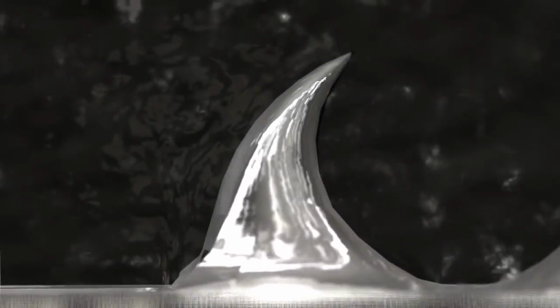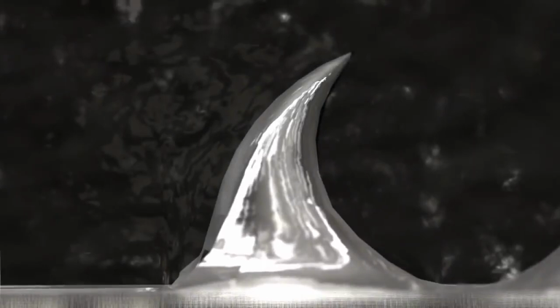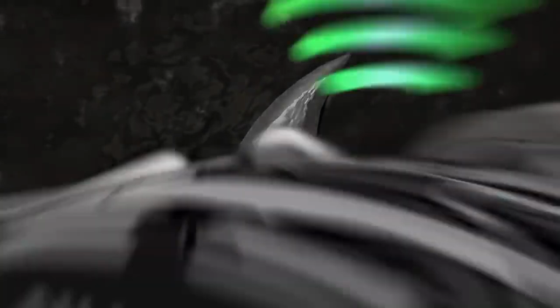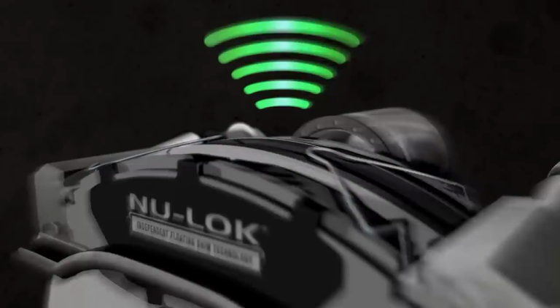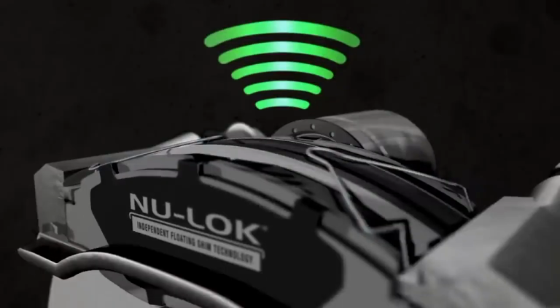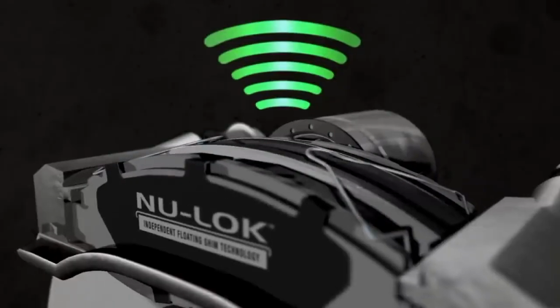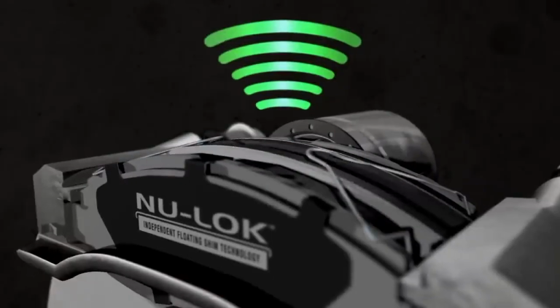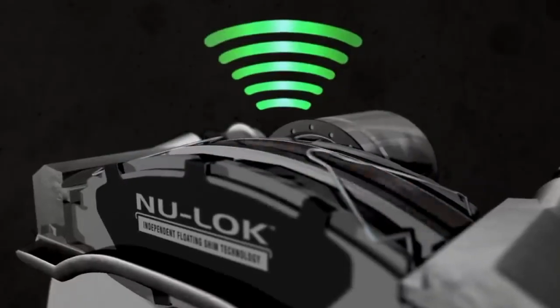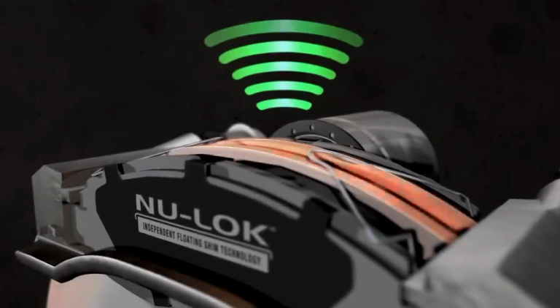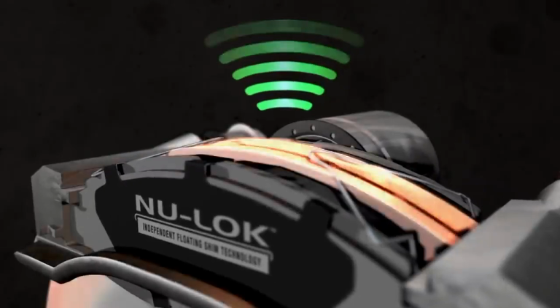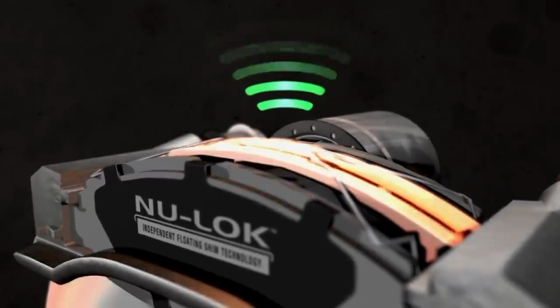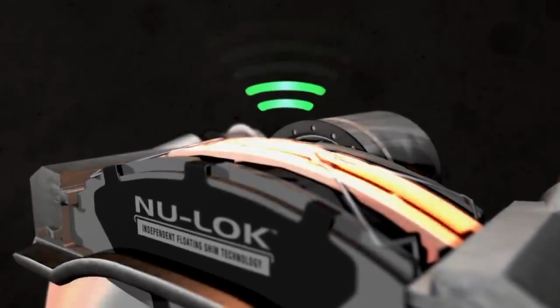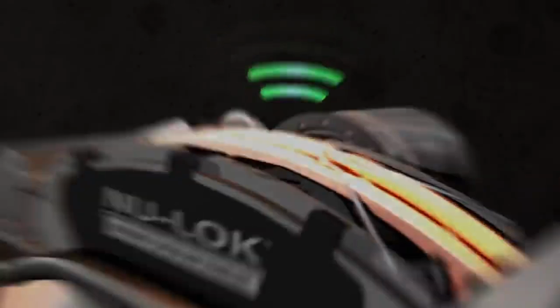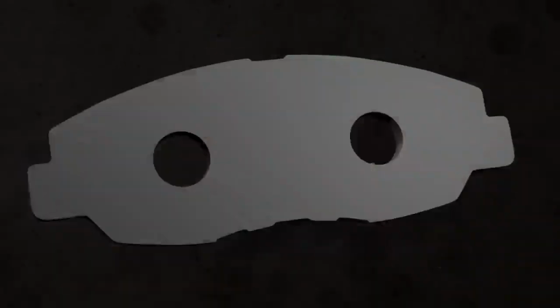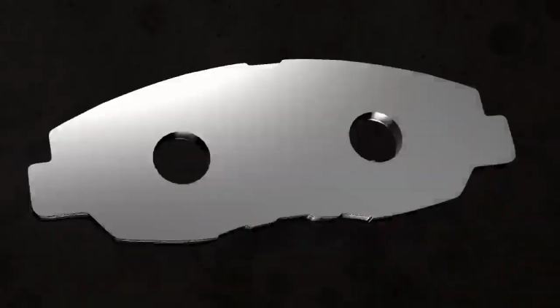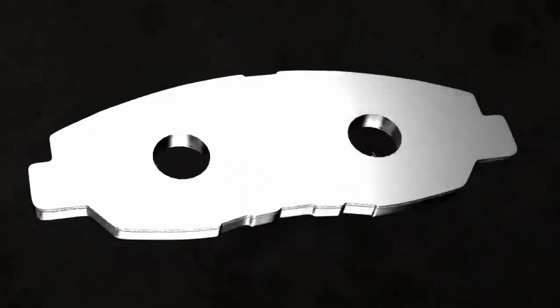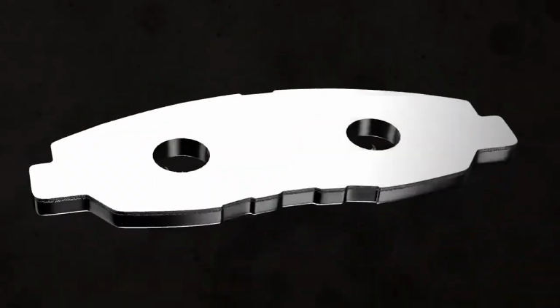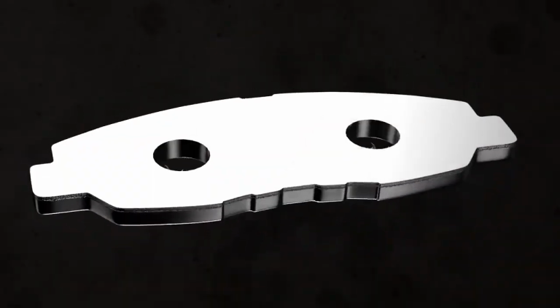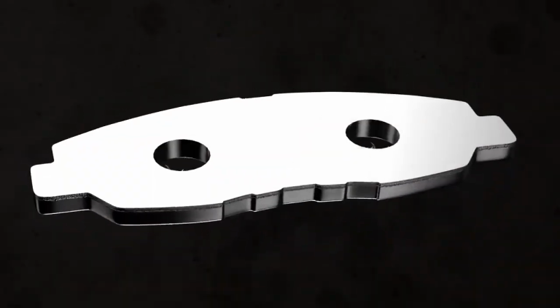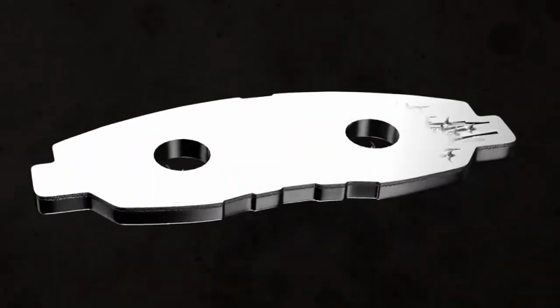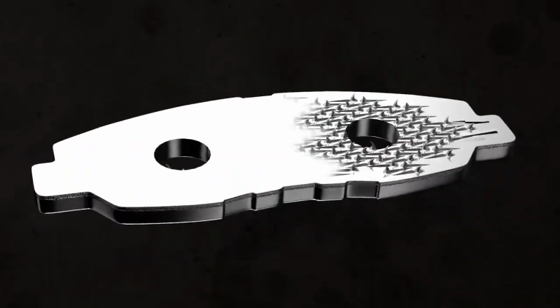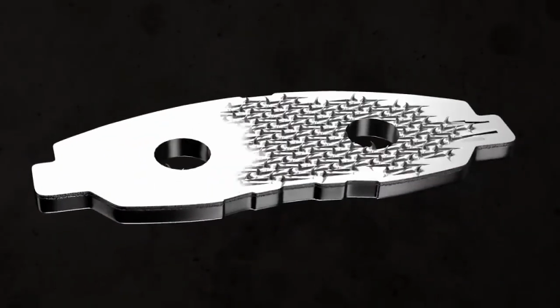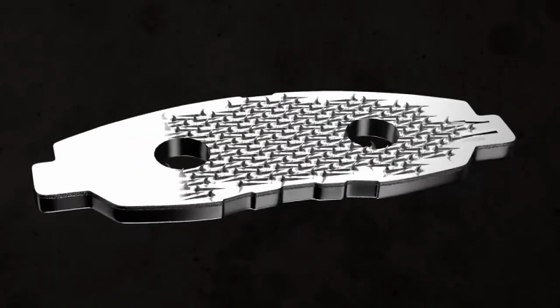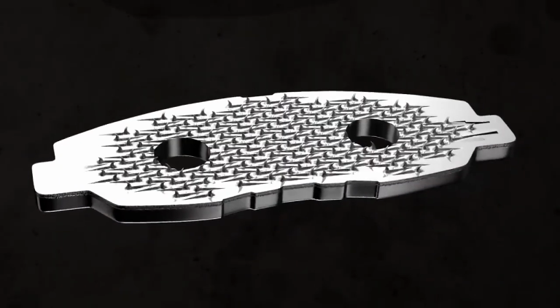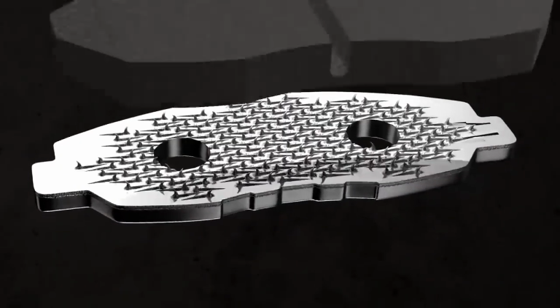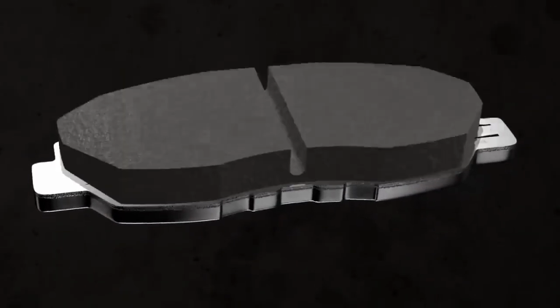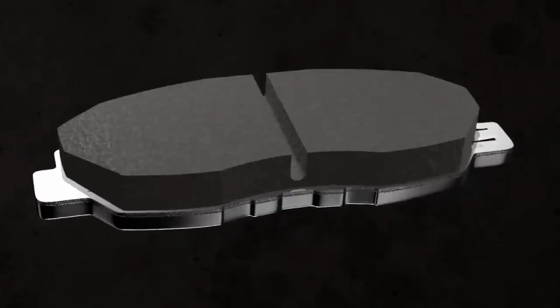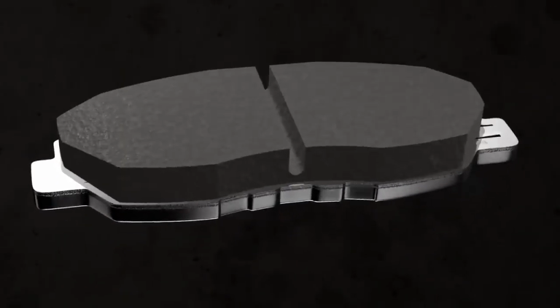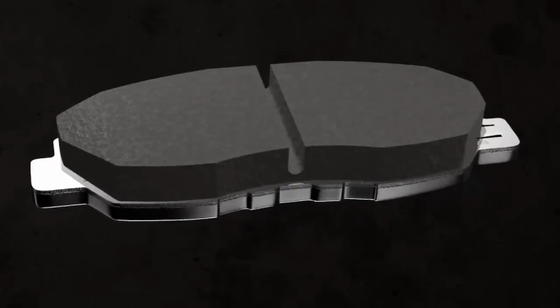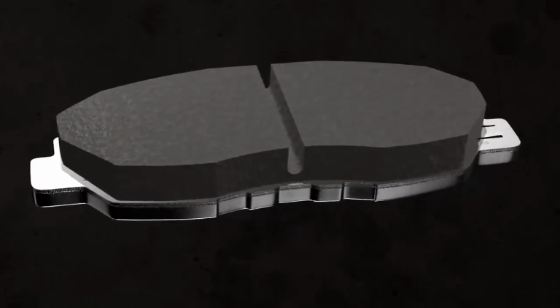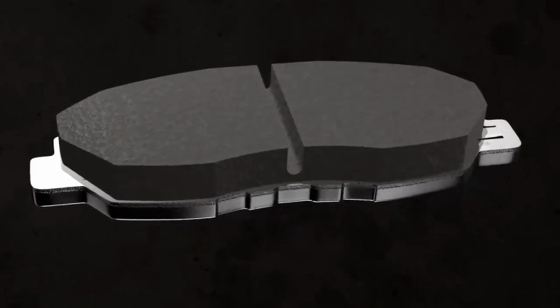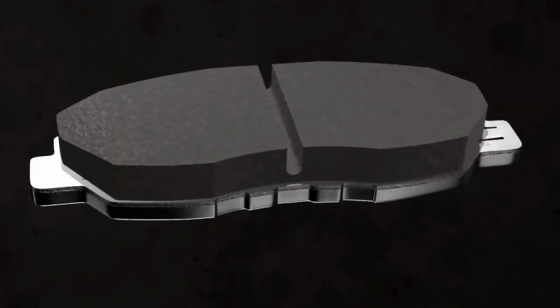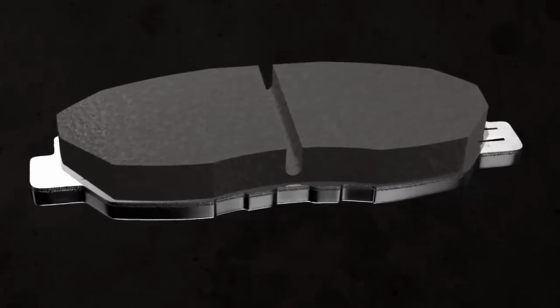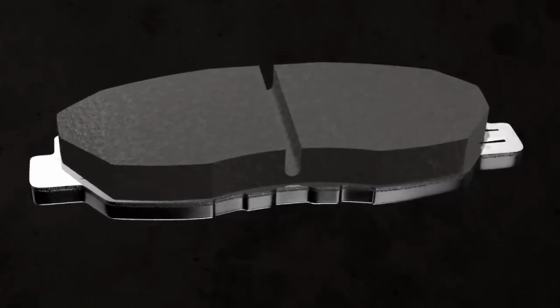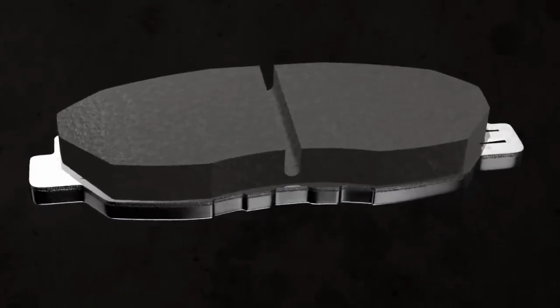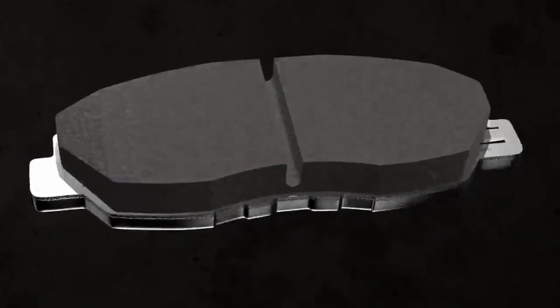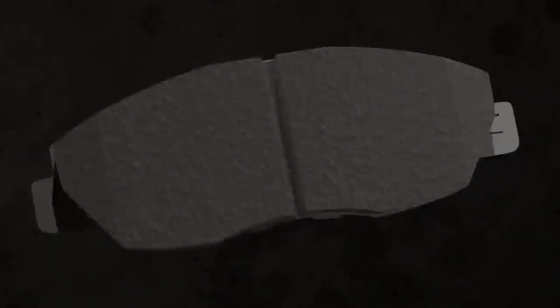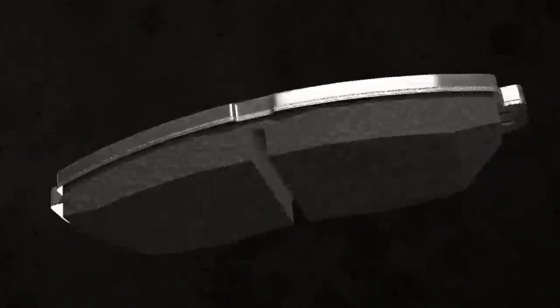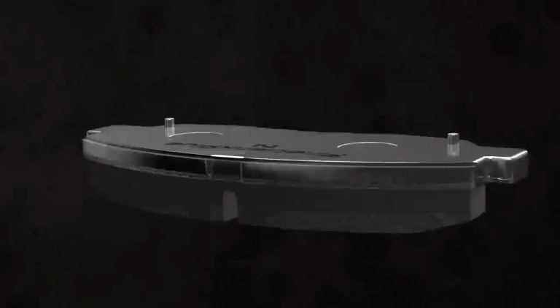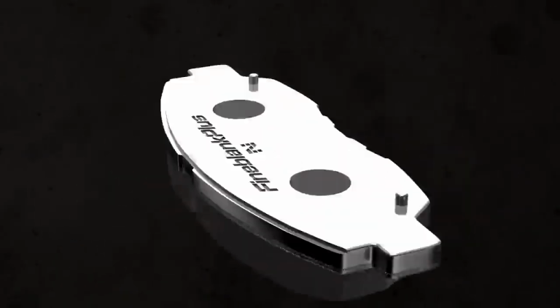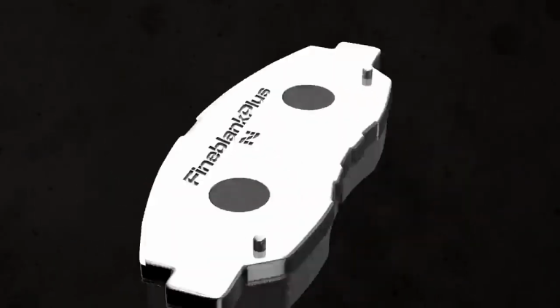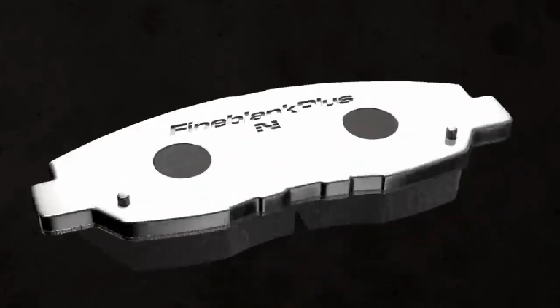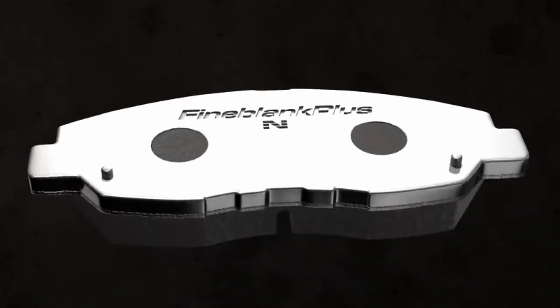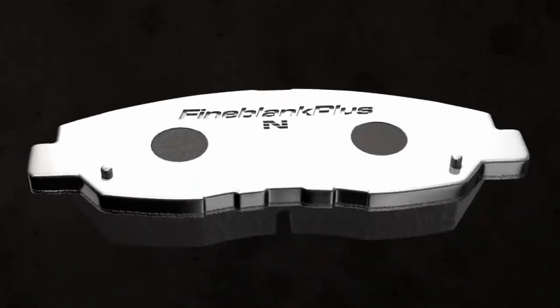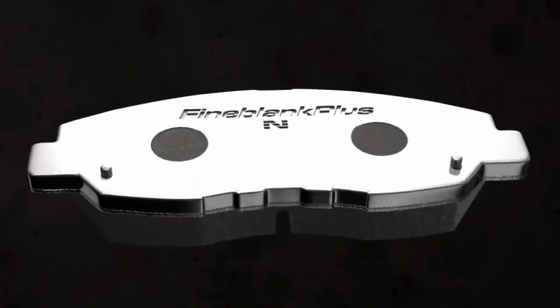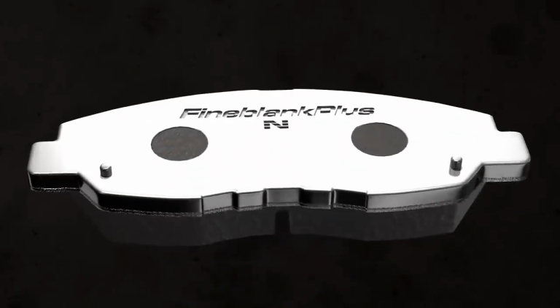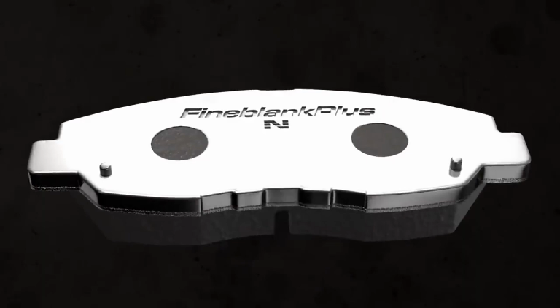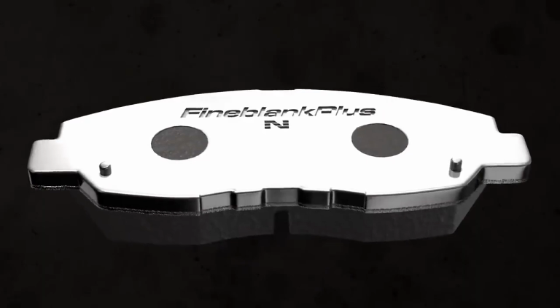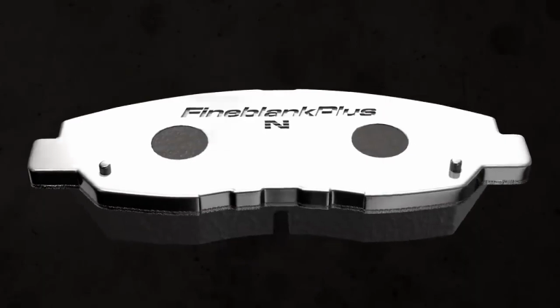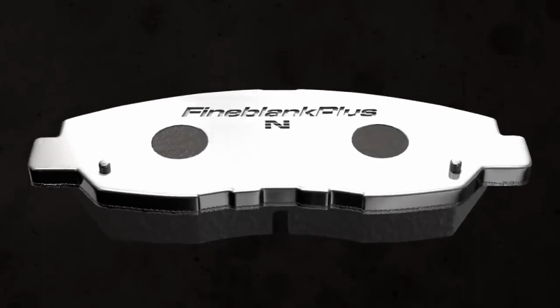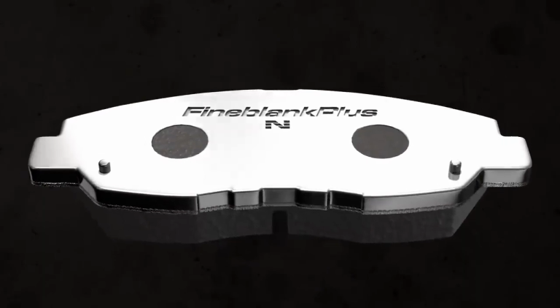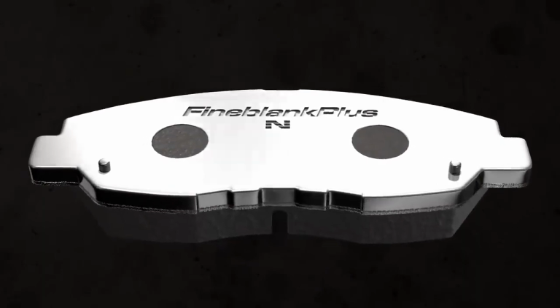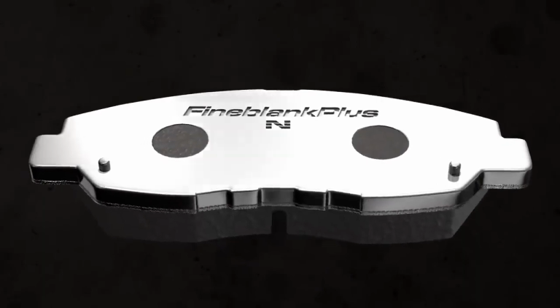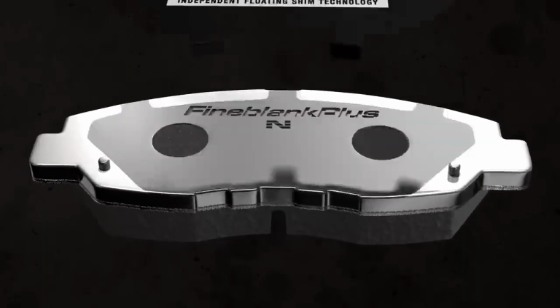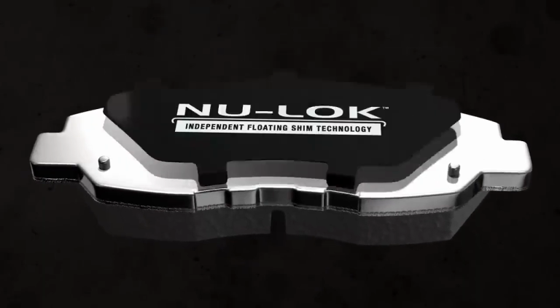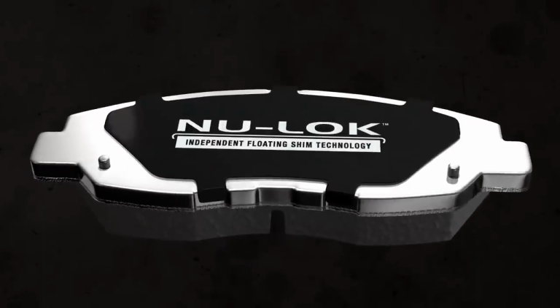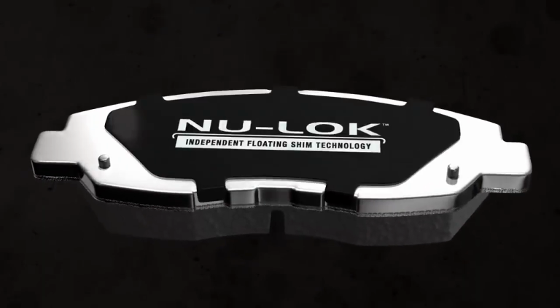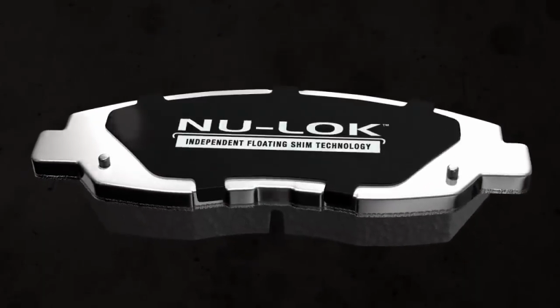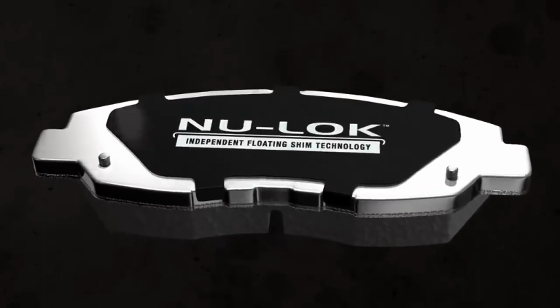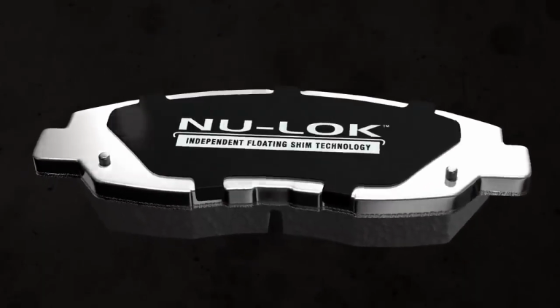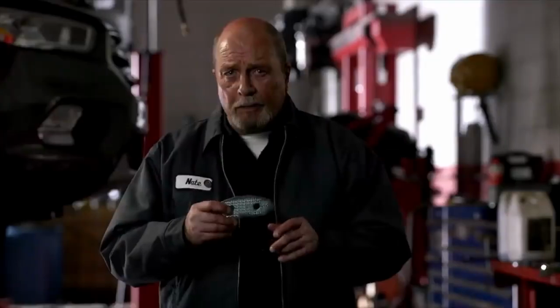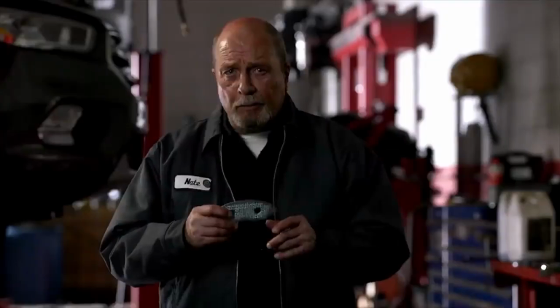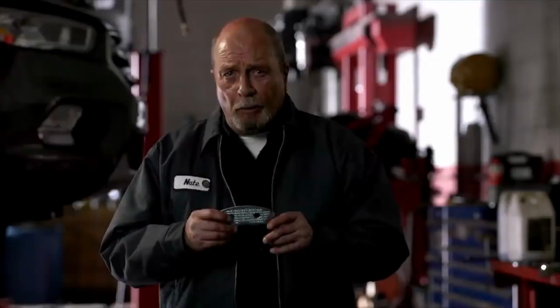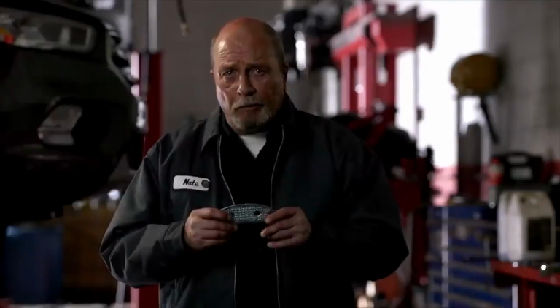They're quiet, they're corrosion proof, and they last longer. They're nearly indestructible.